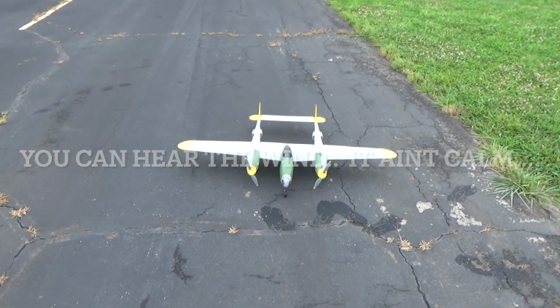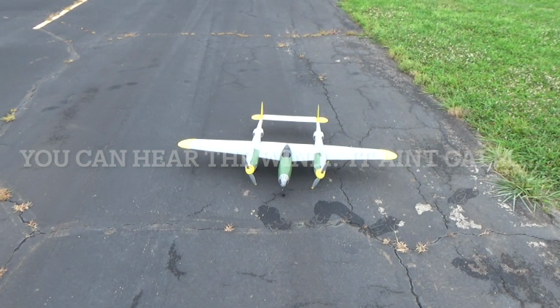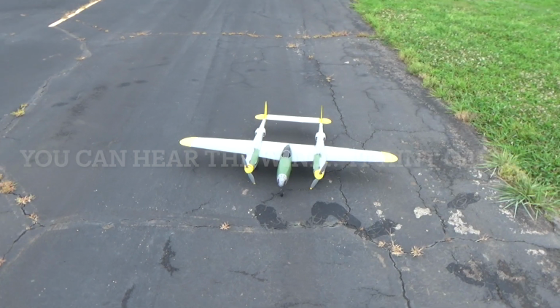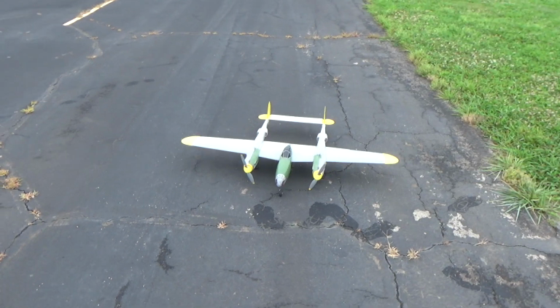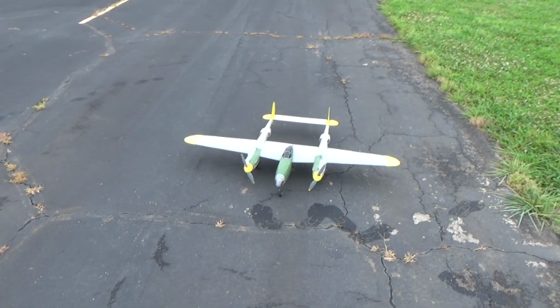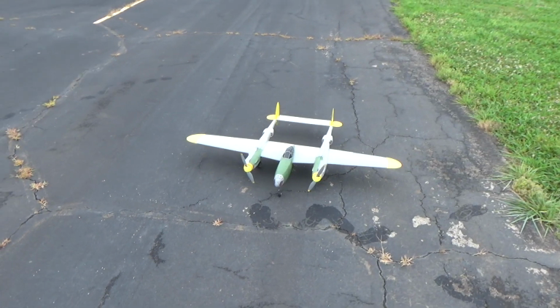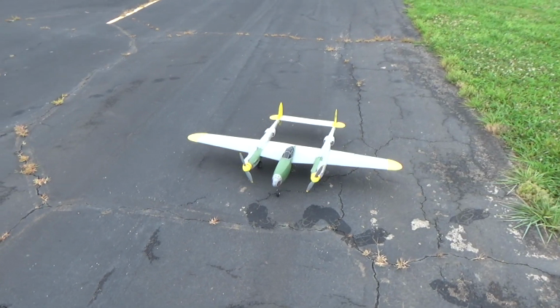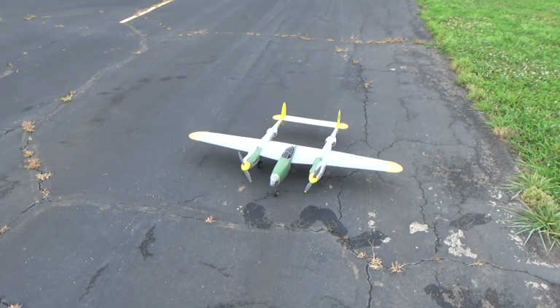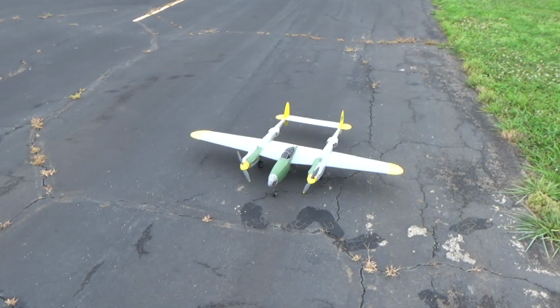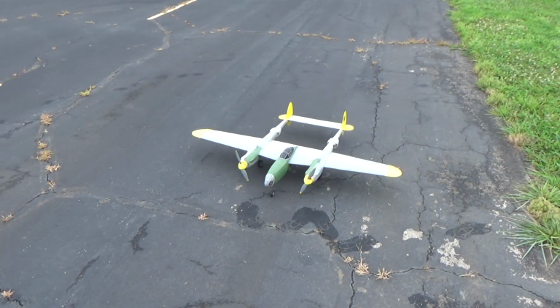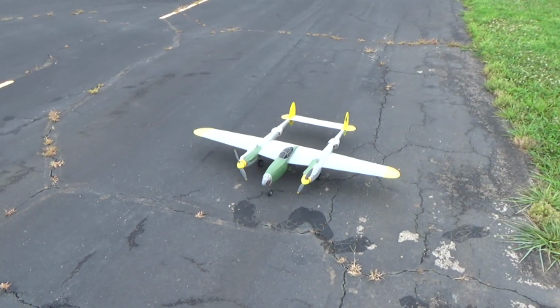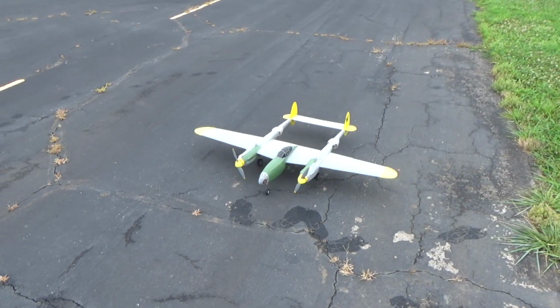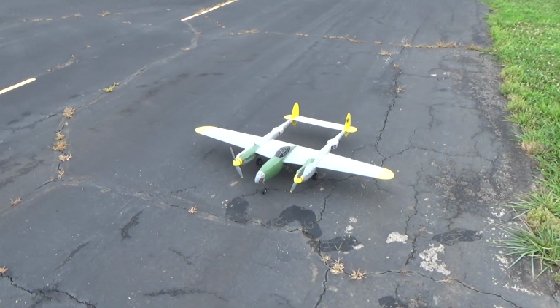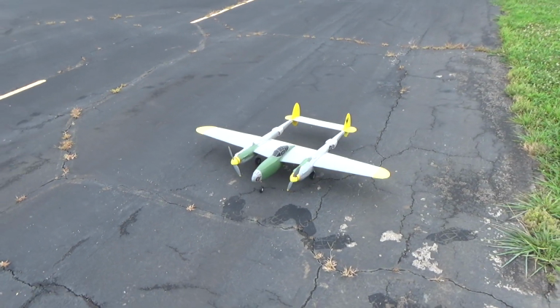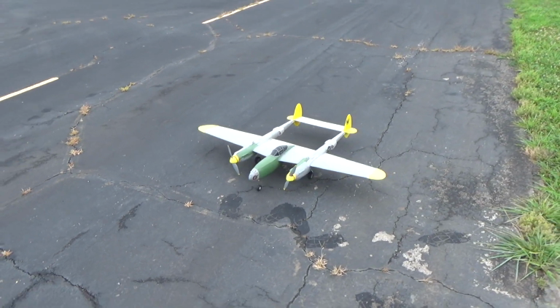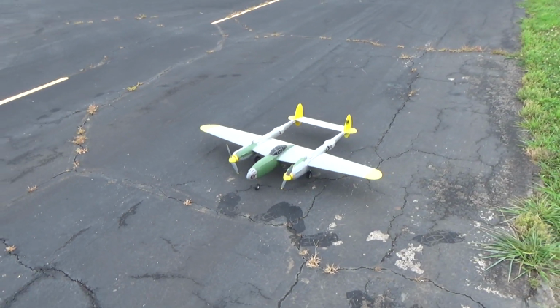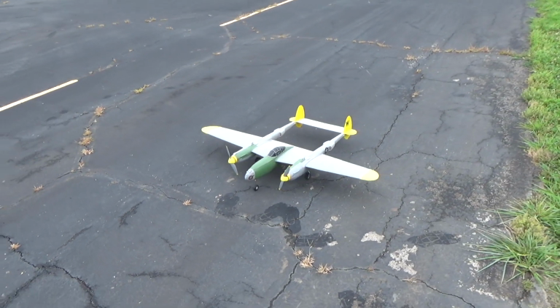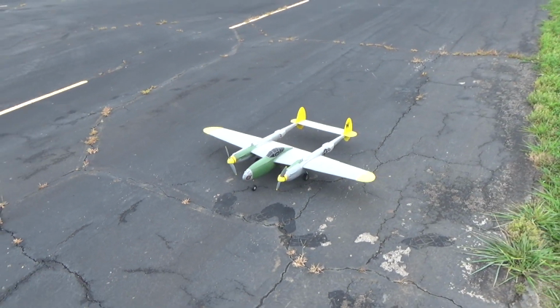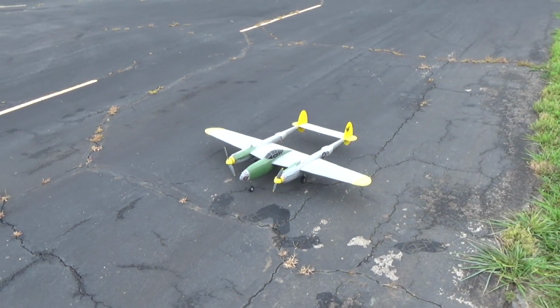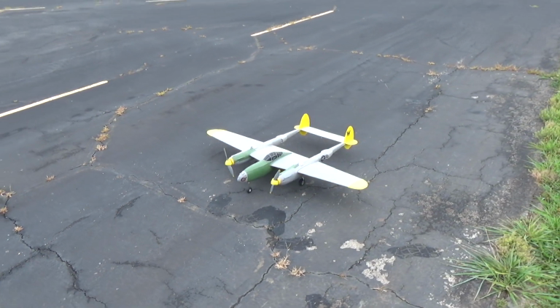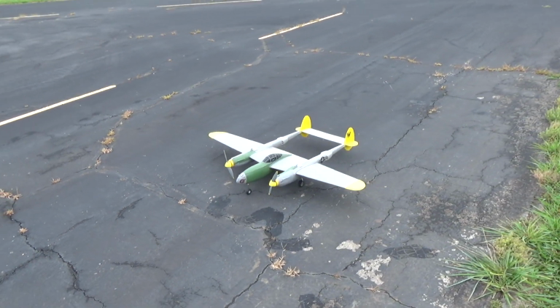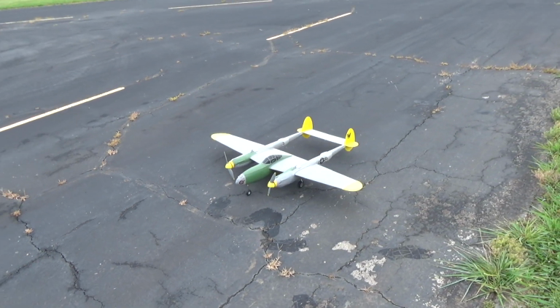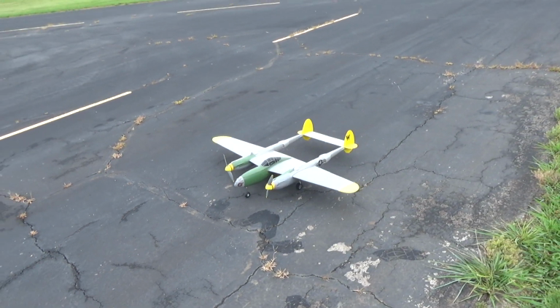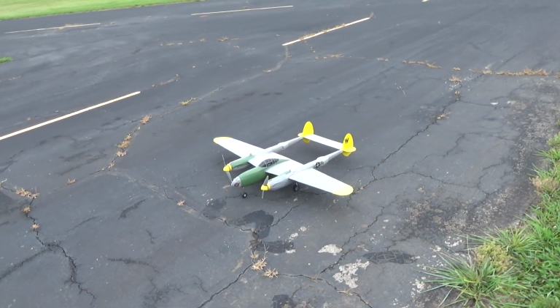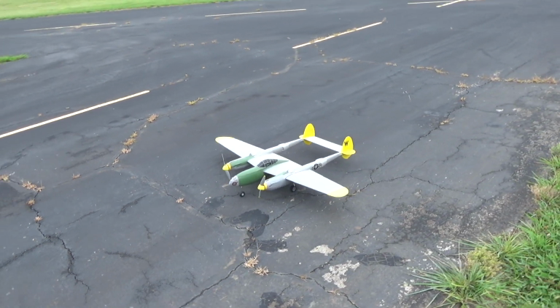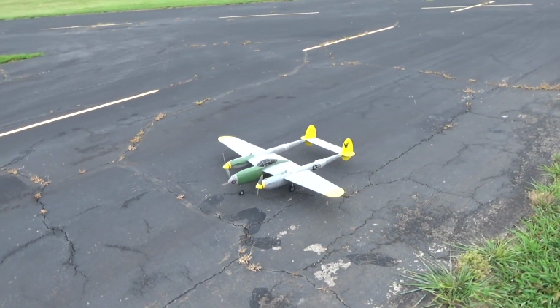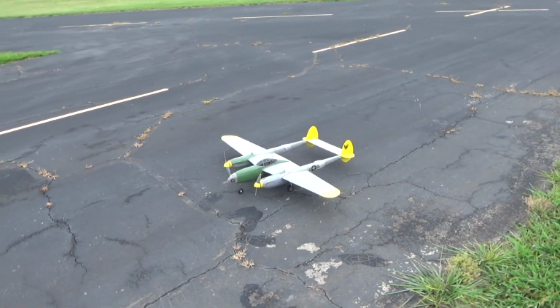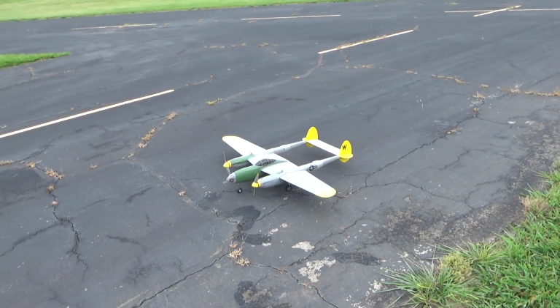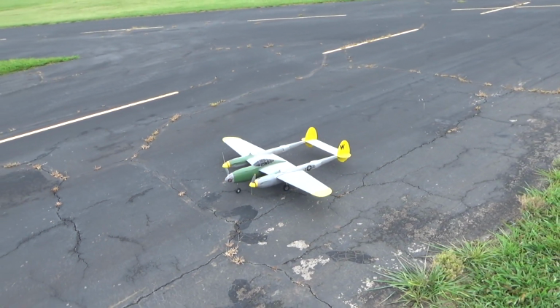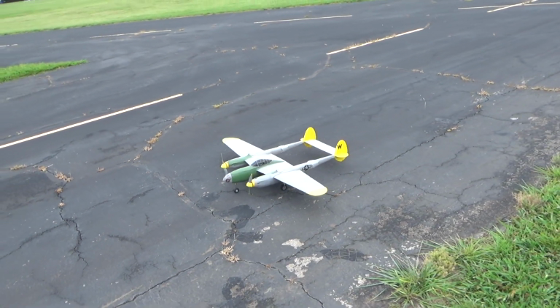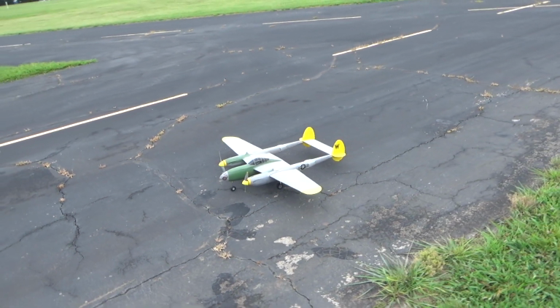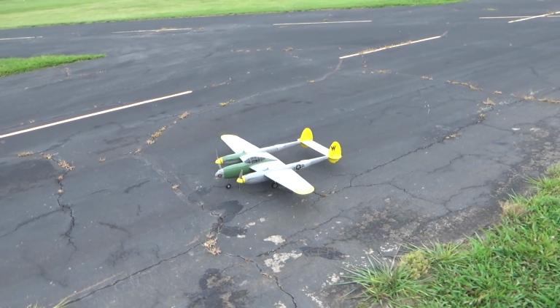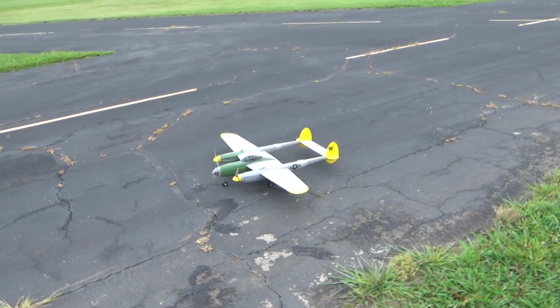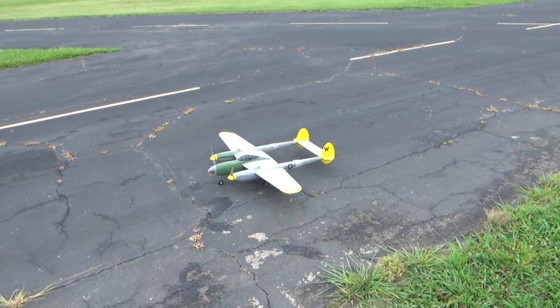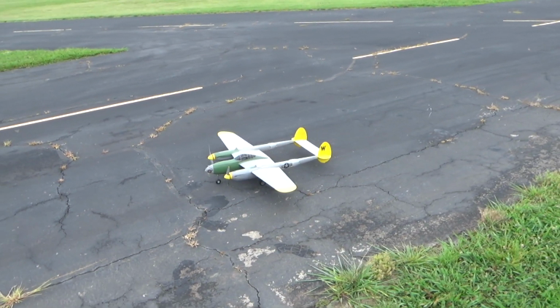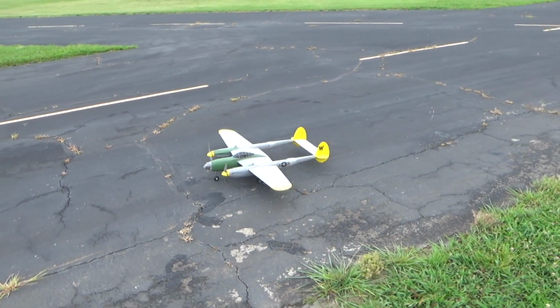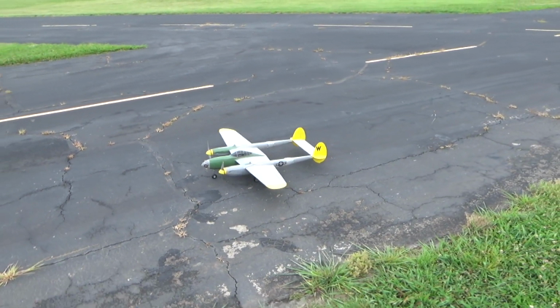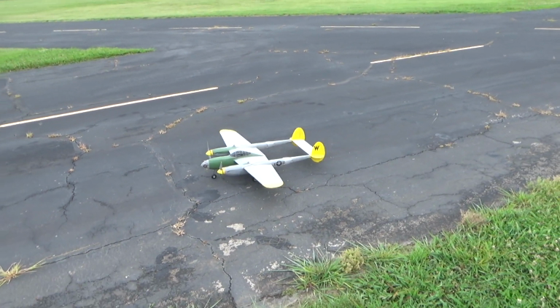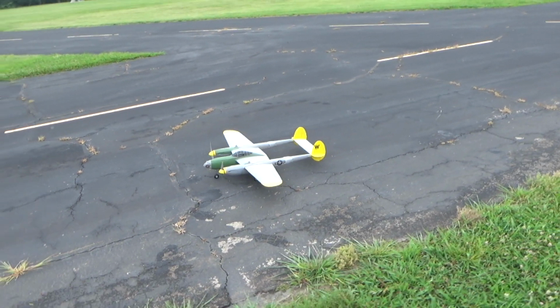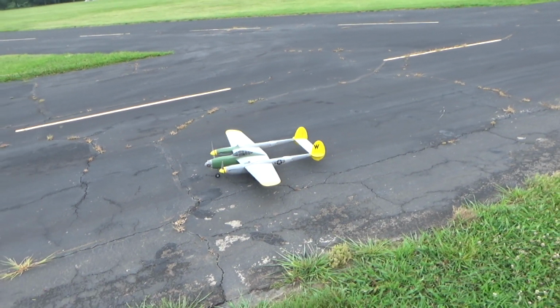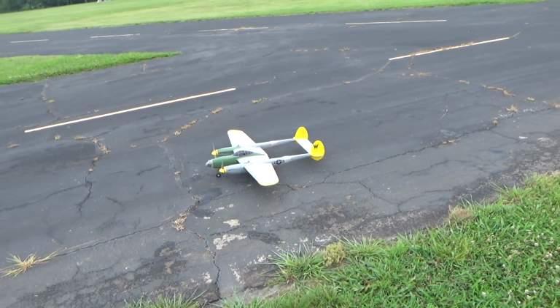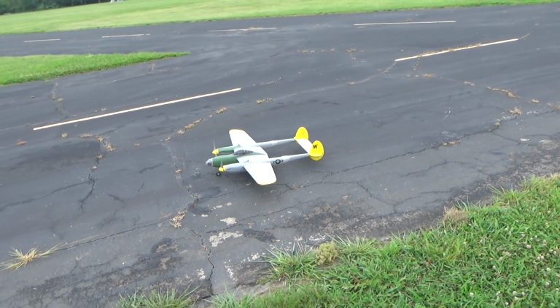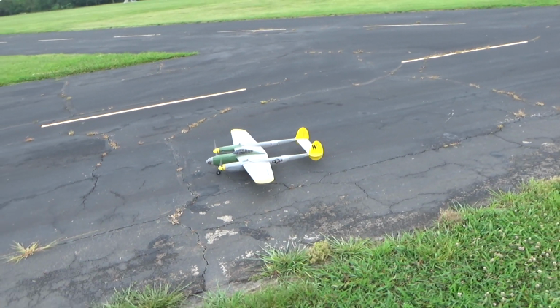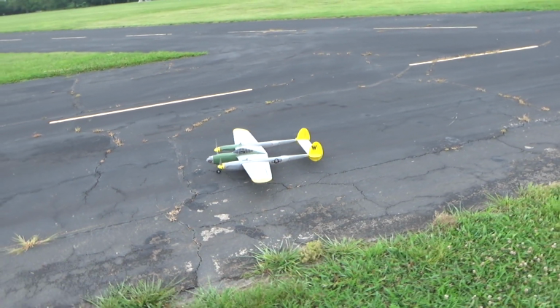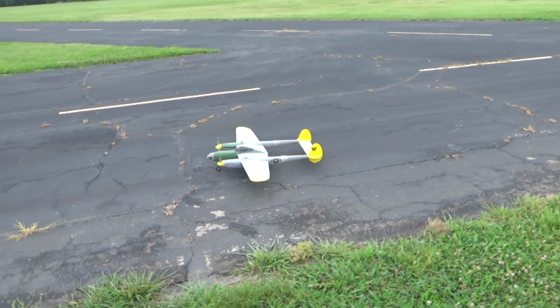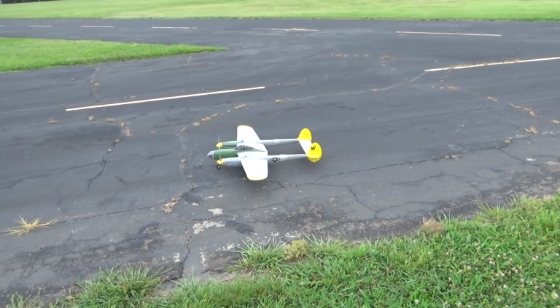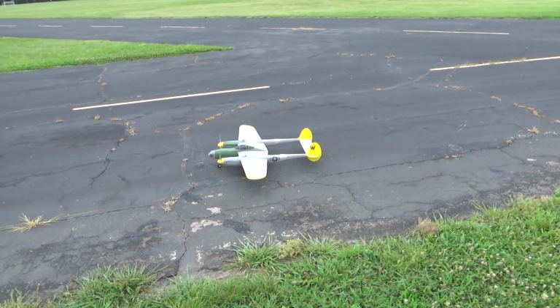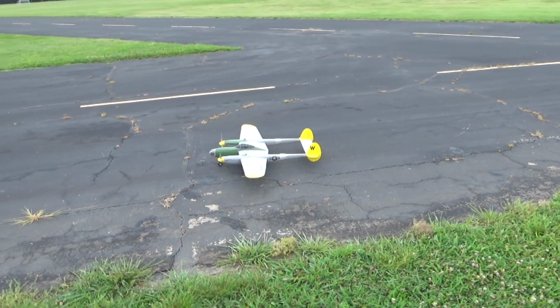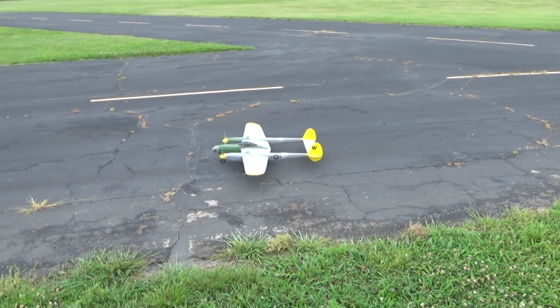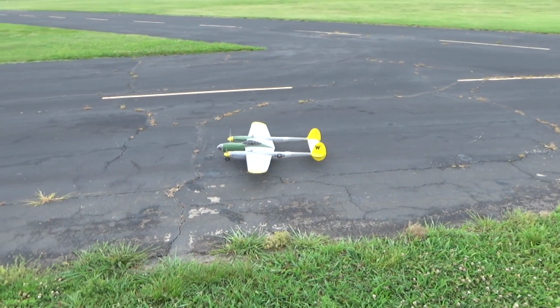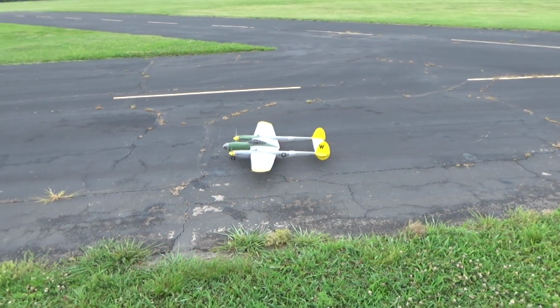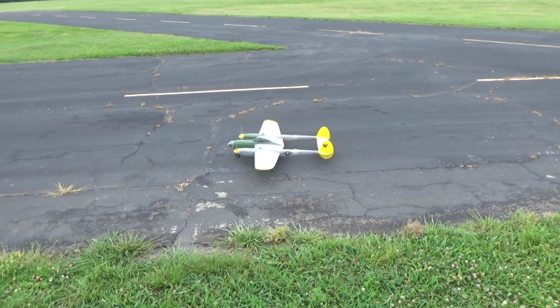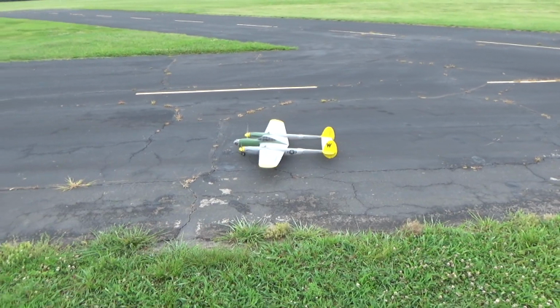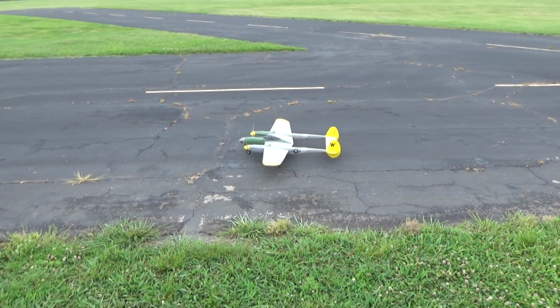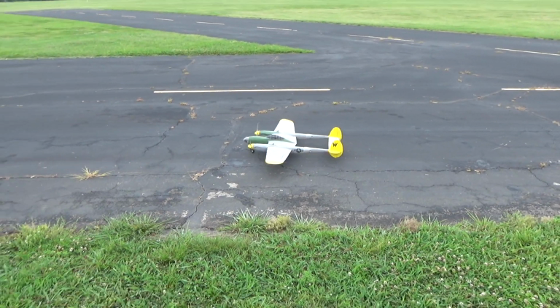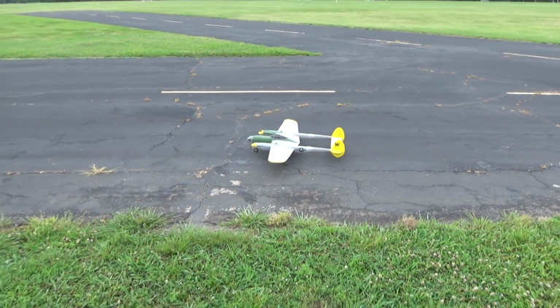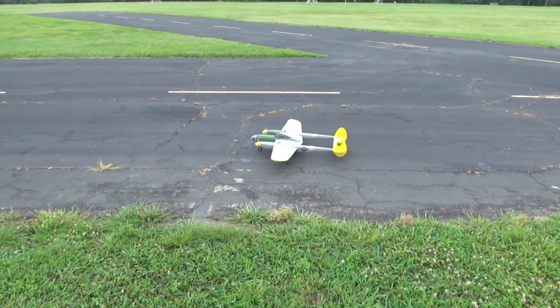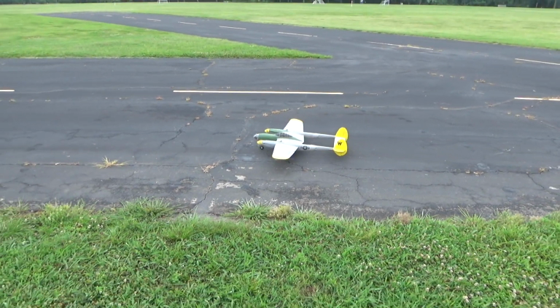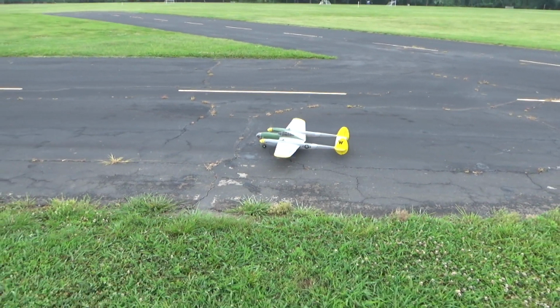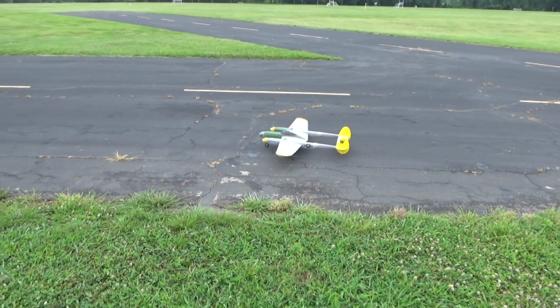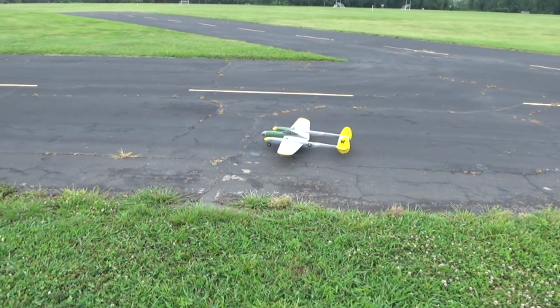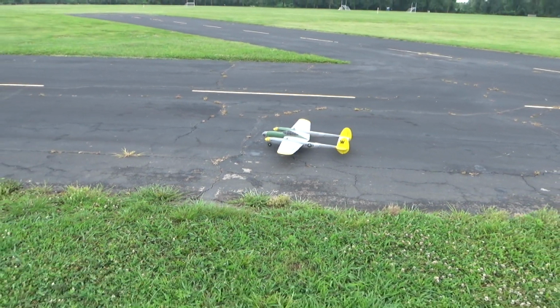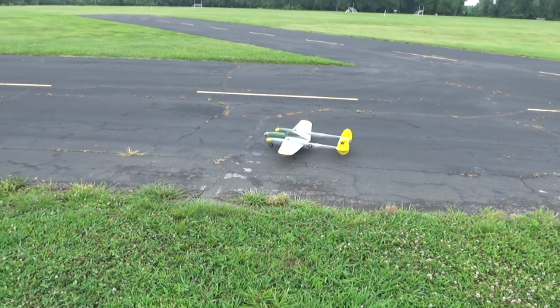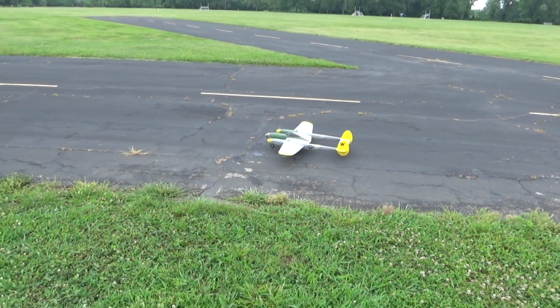She sure is a beauty. Hopefully the wind cooperates with you, Chris.